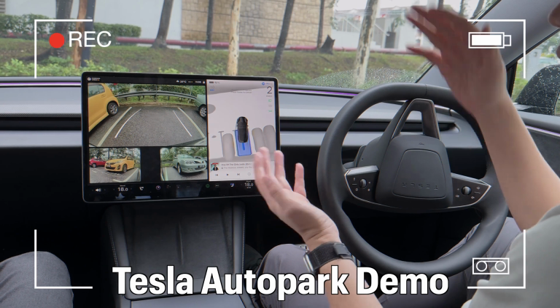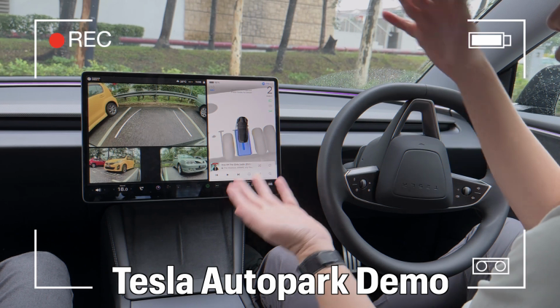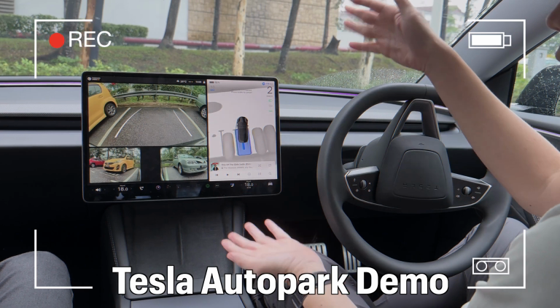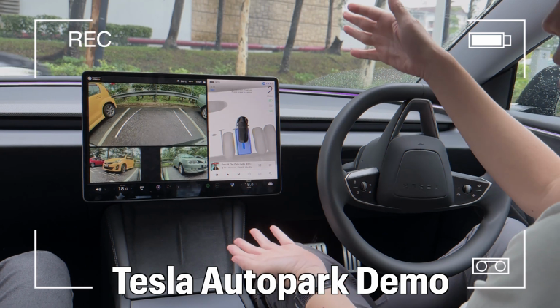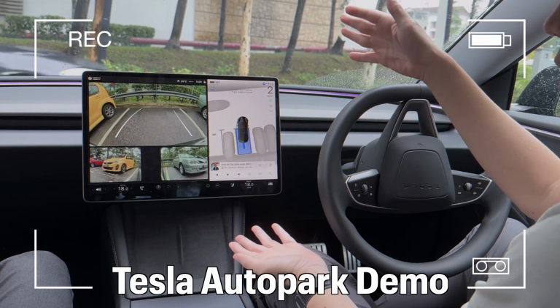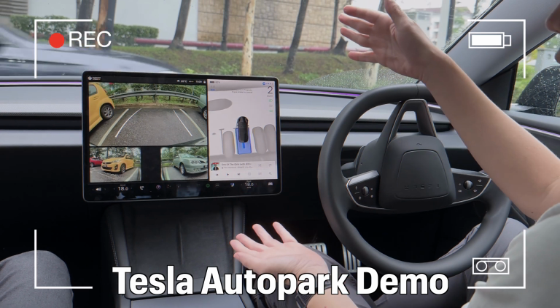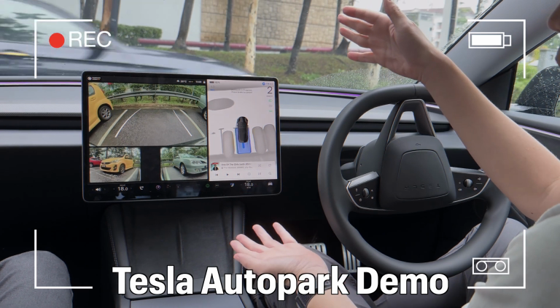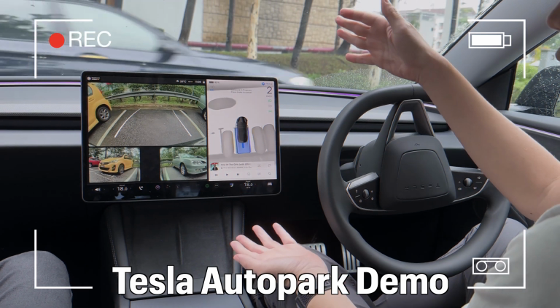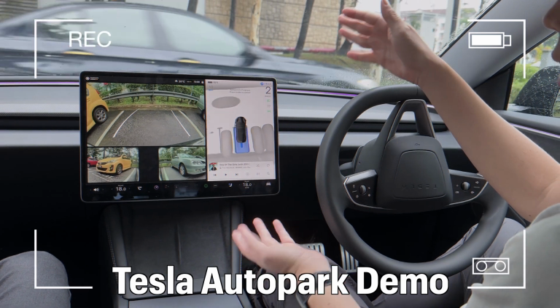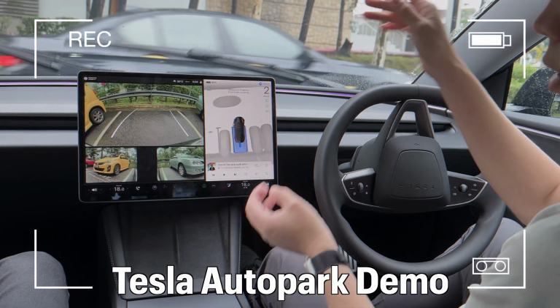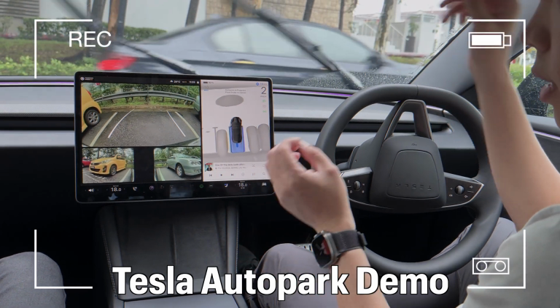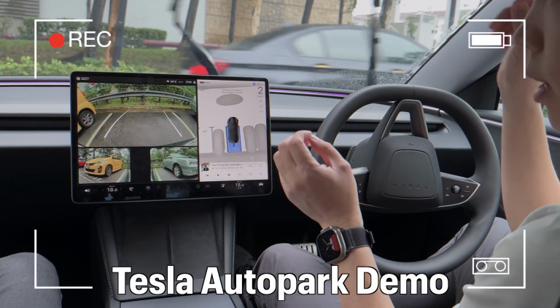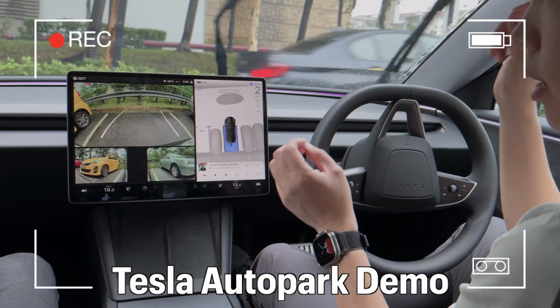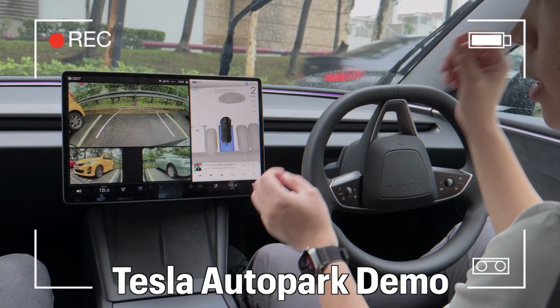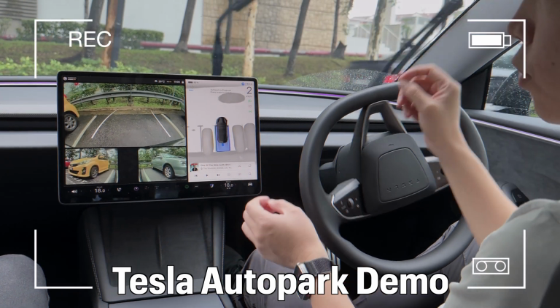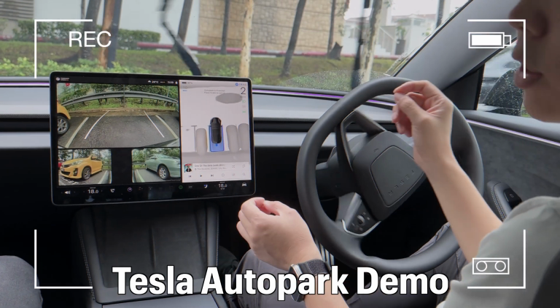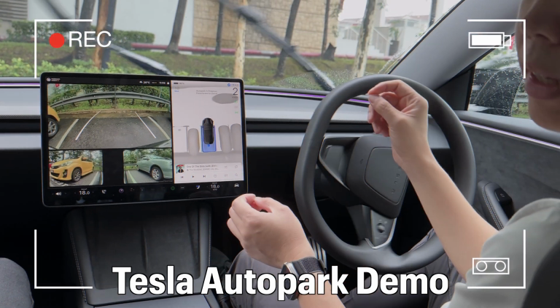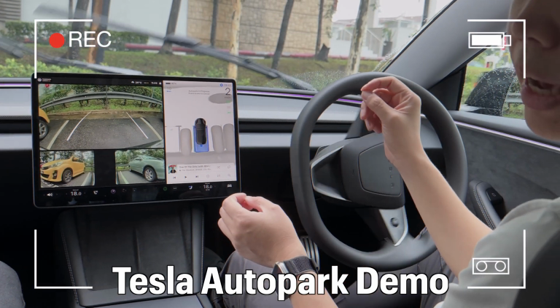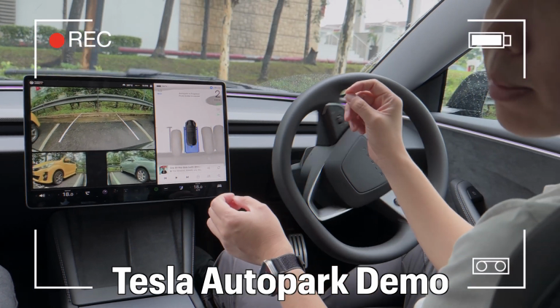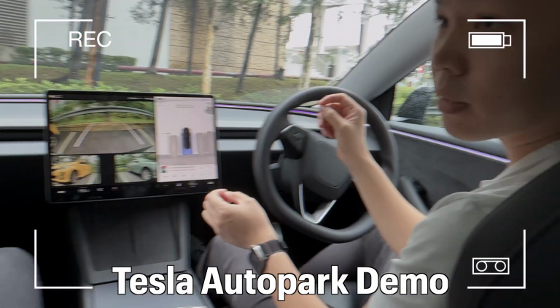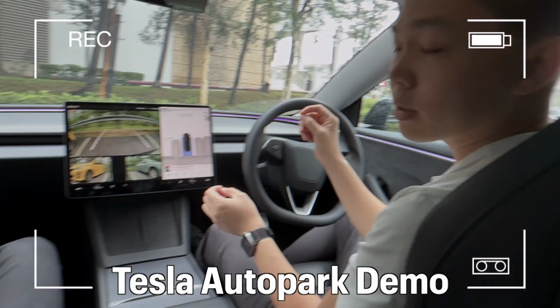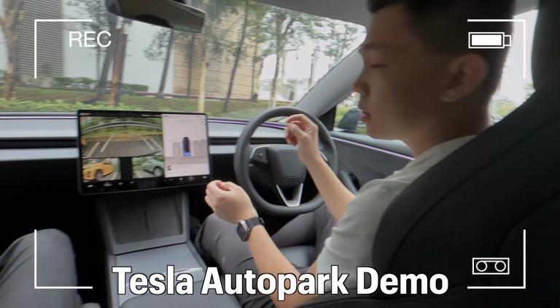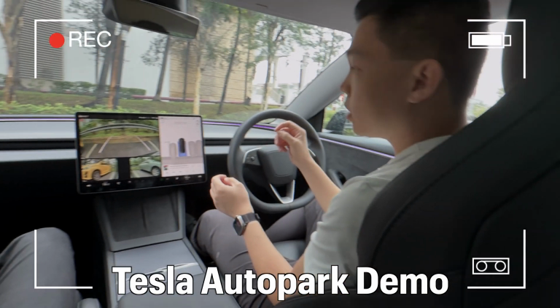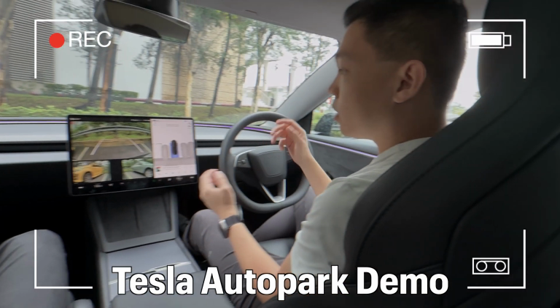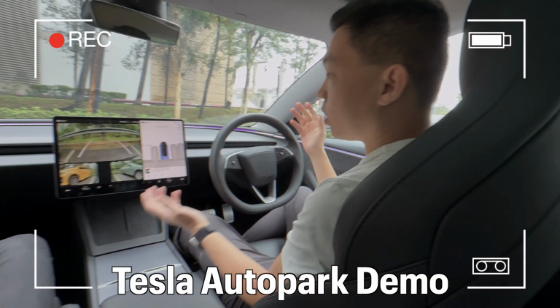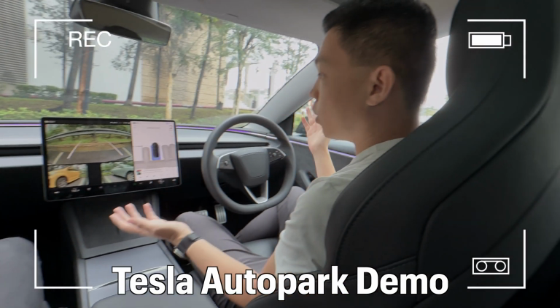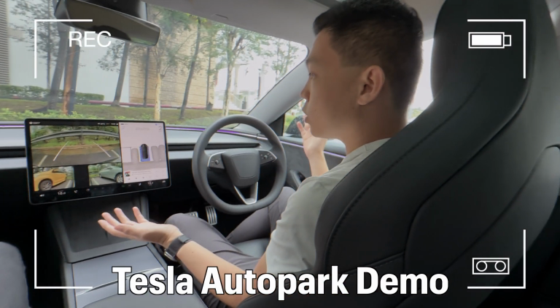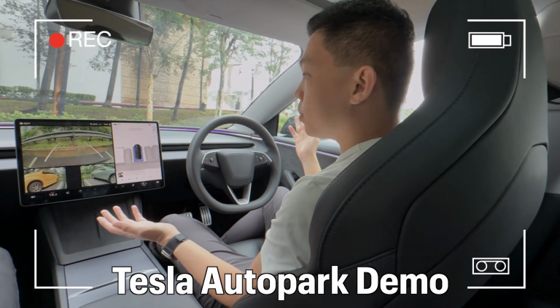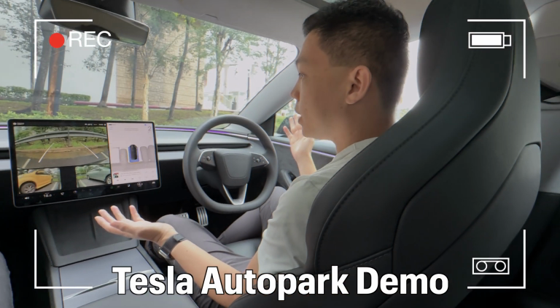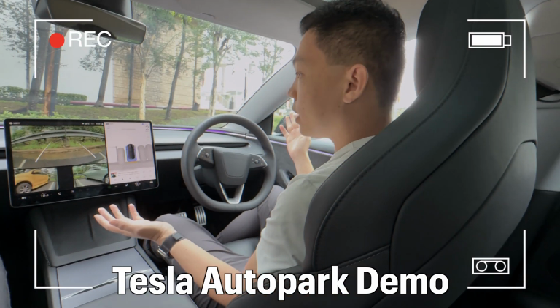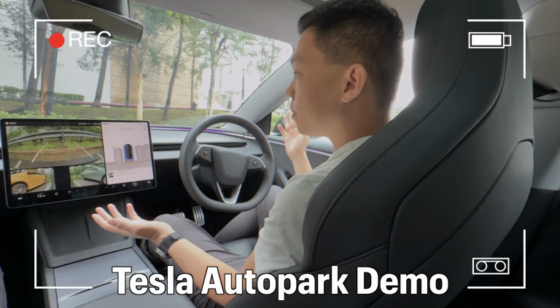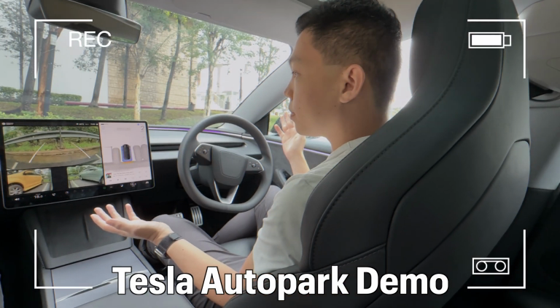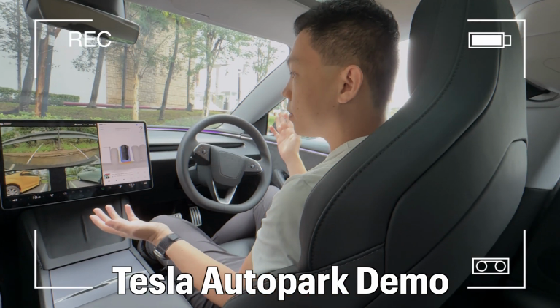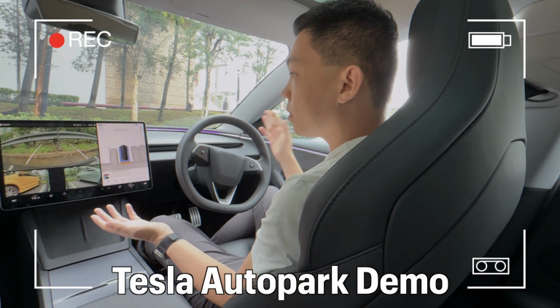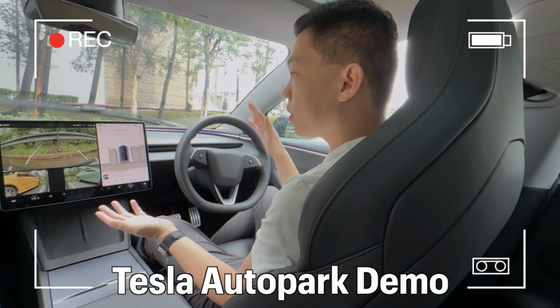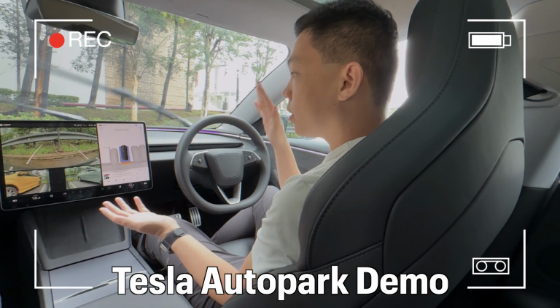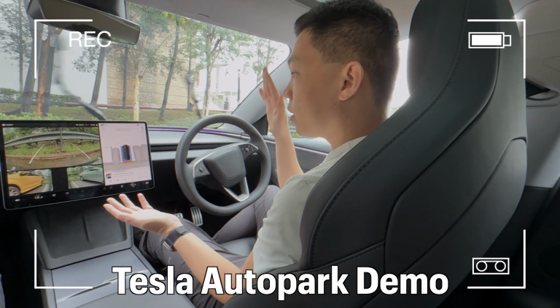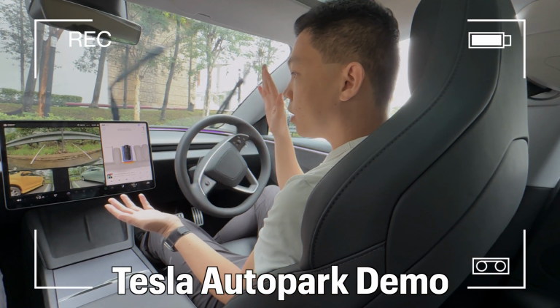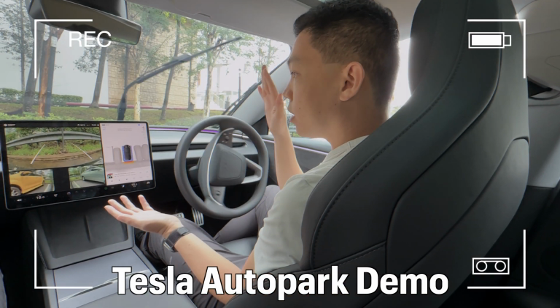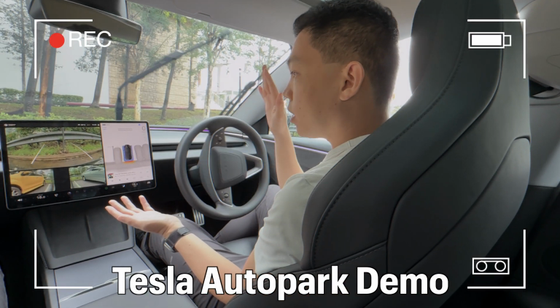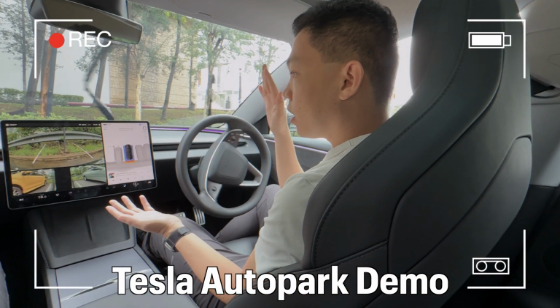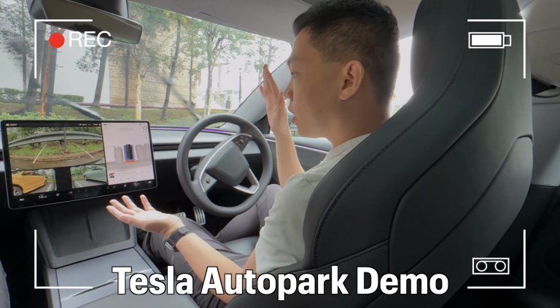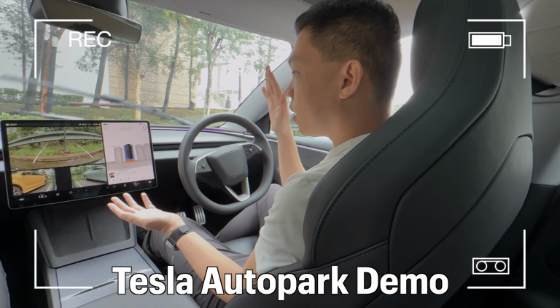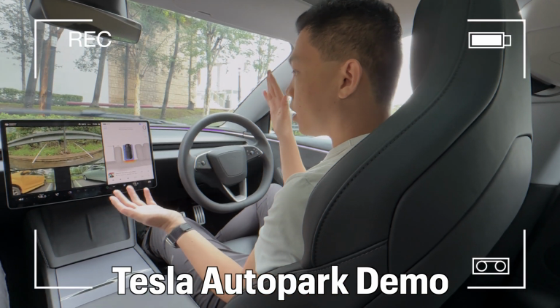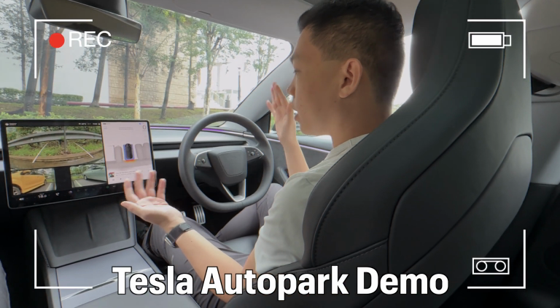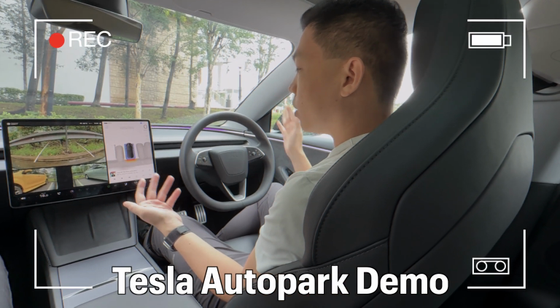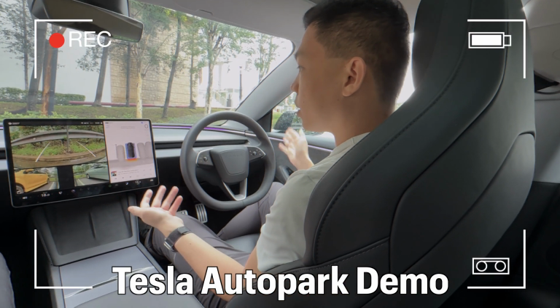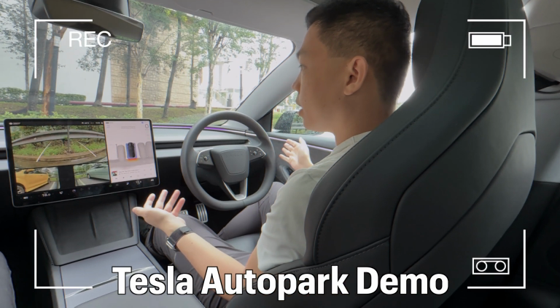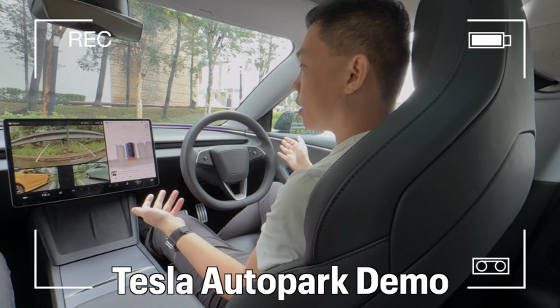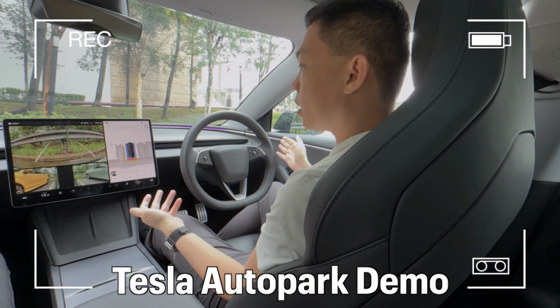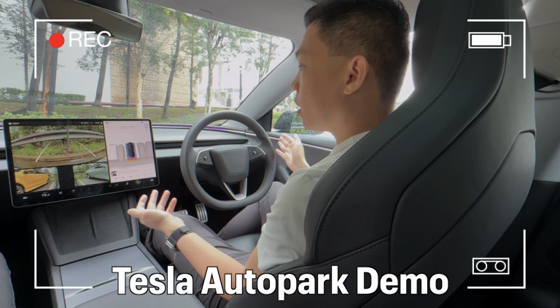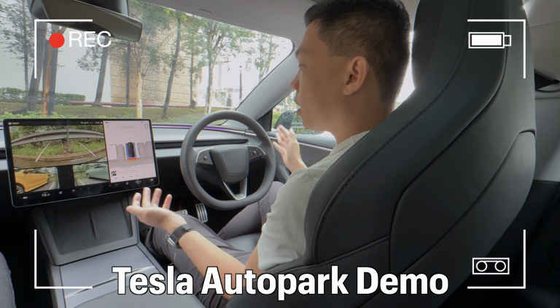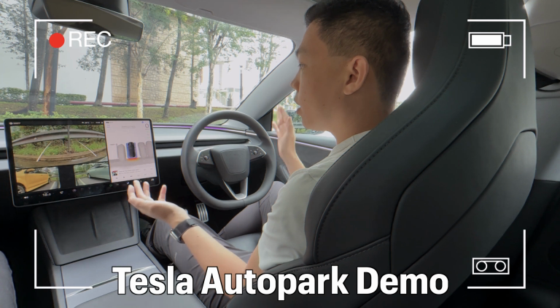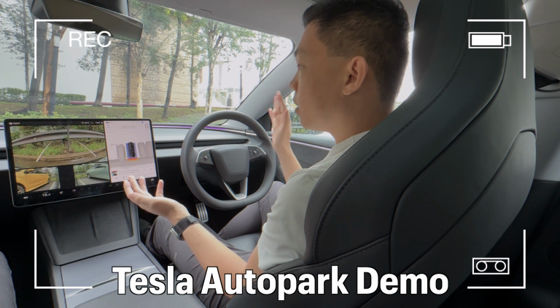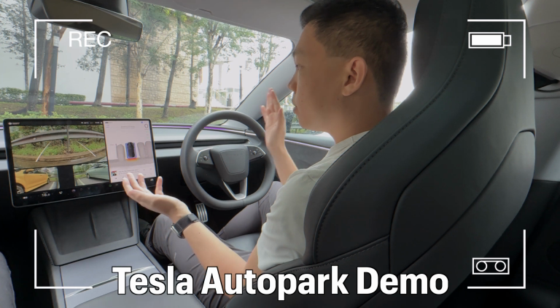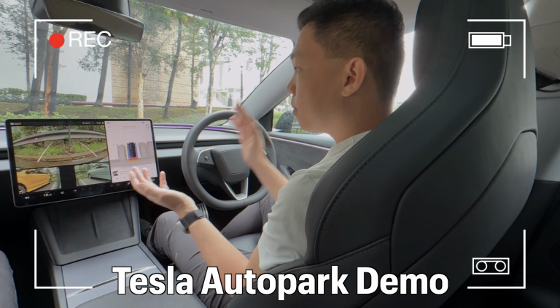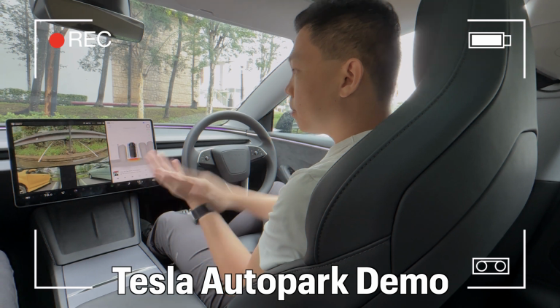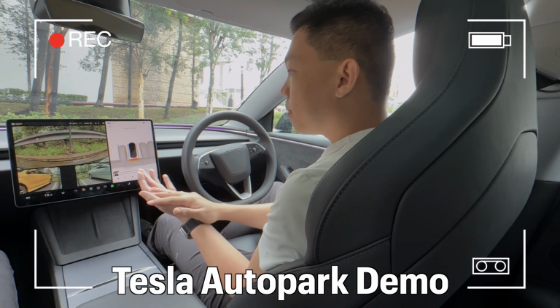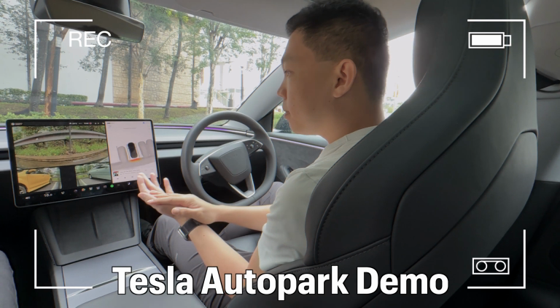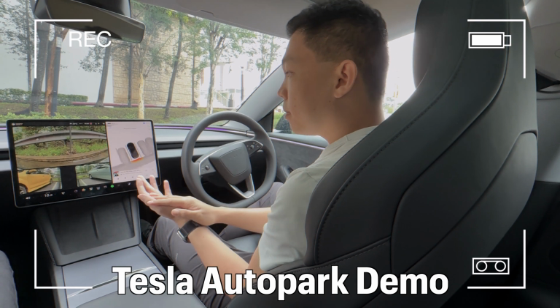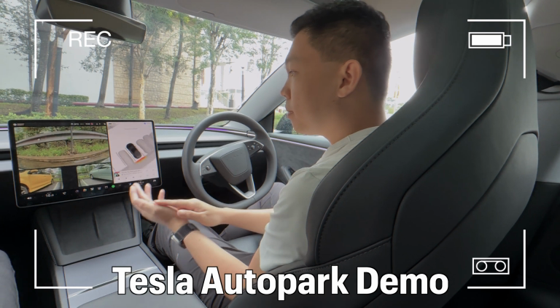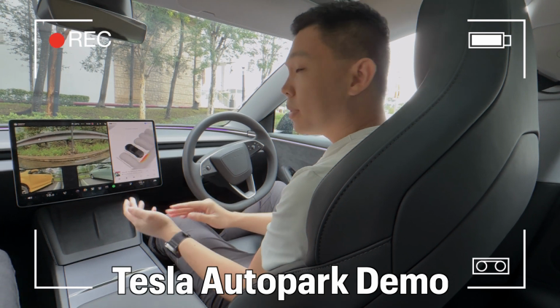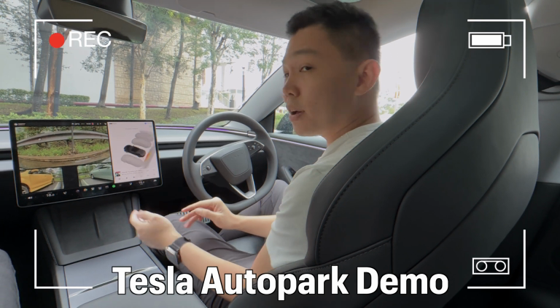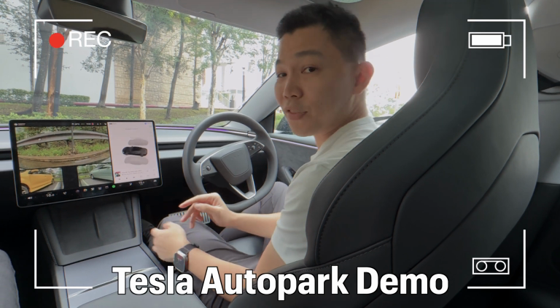All of this is happening in real time, no speed up — and look at that. Perfect!